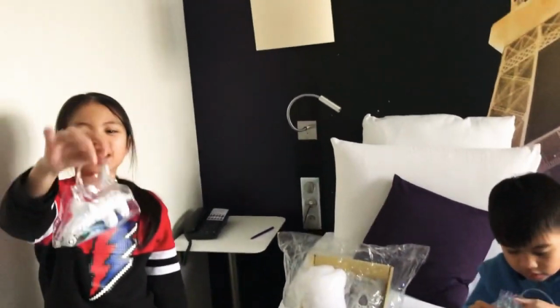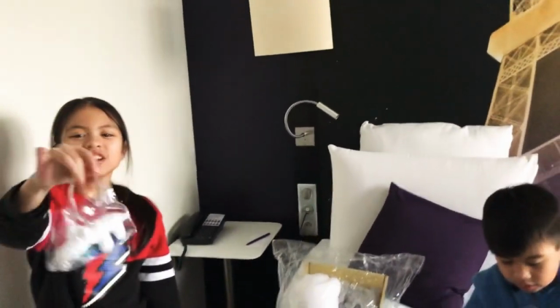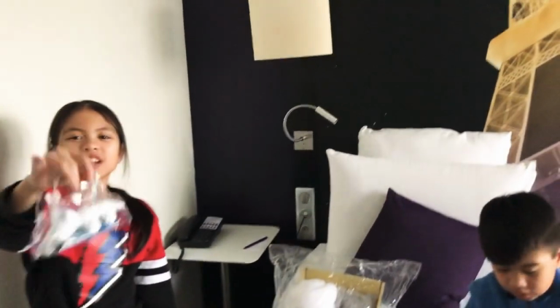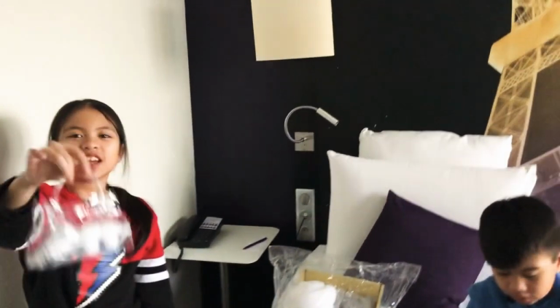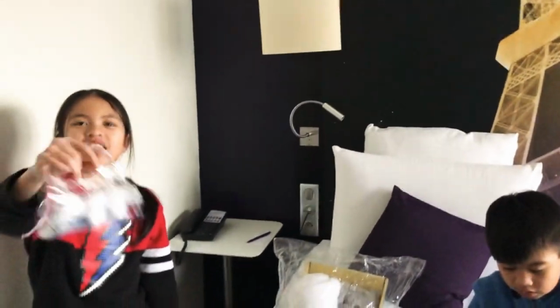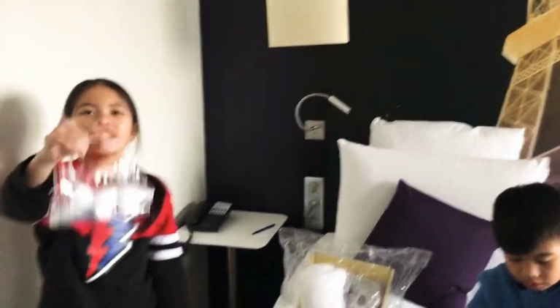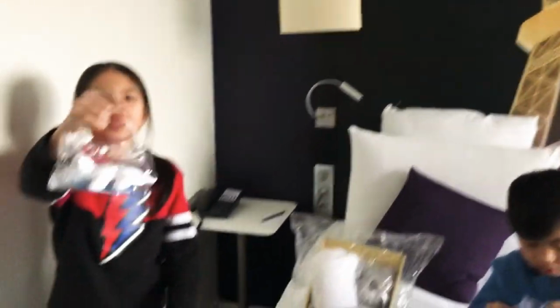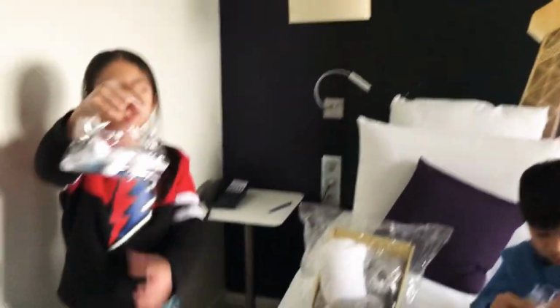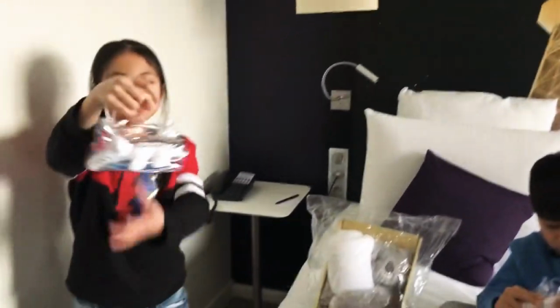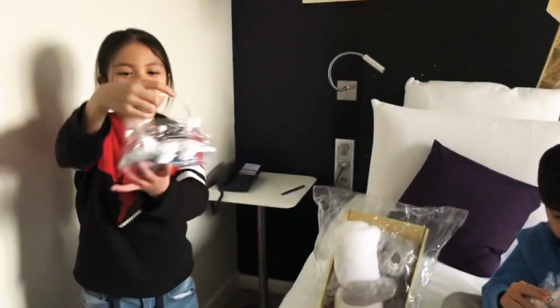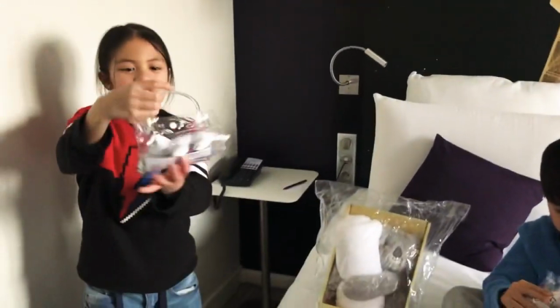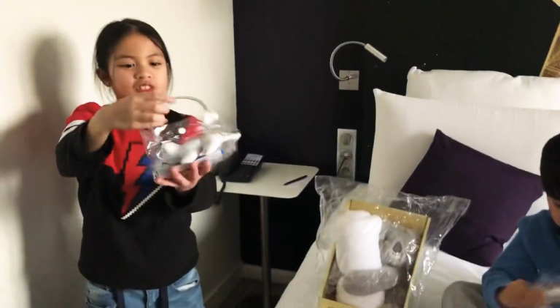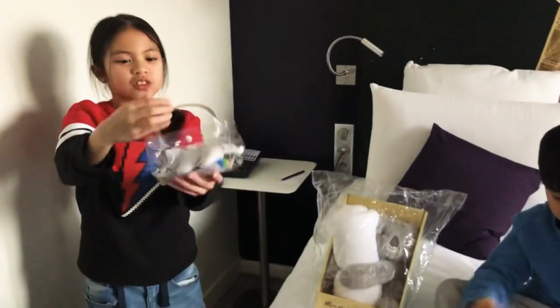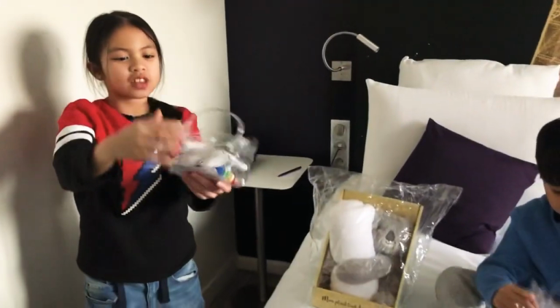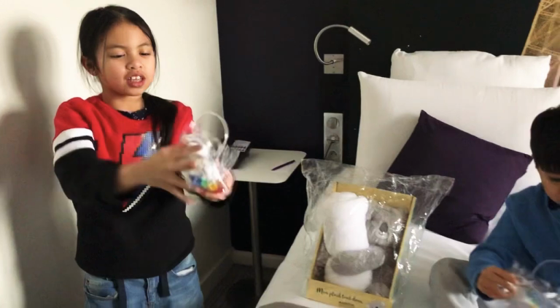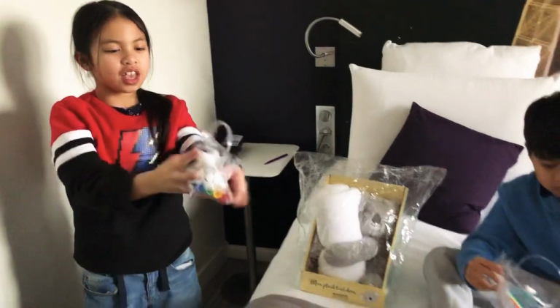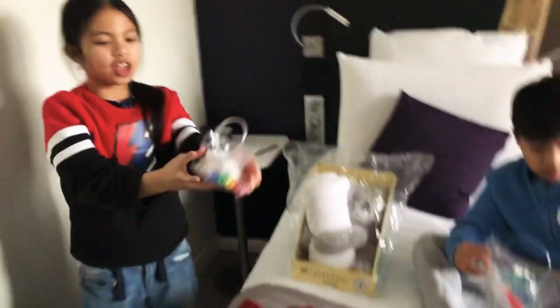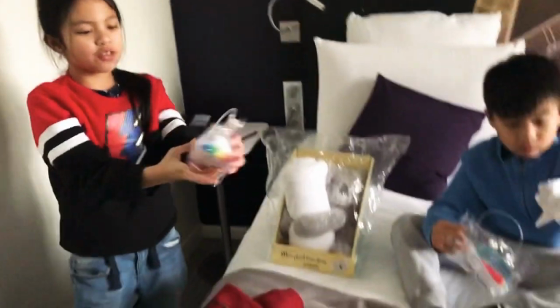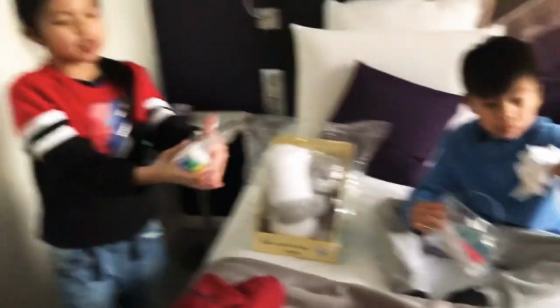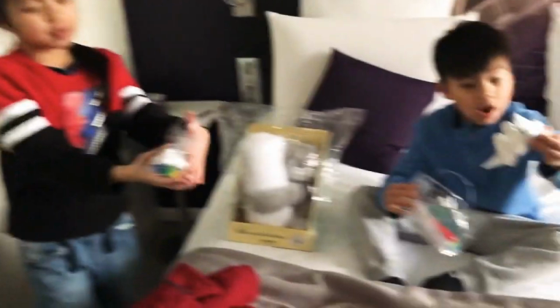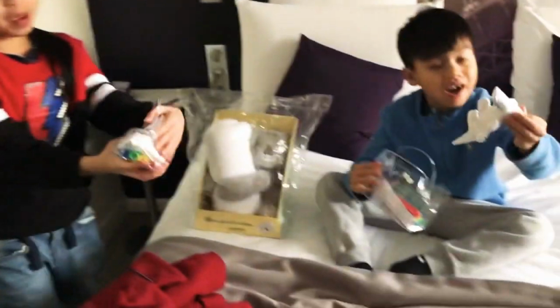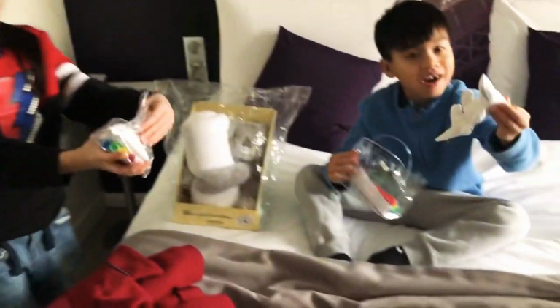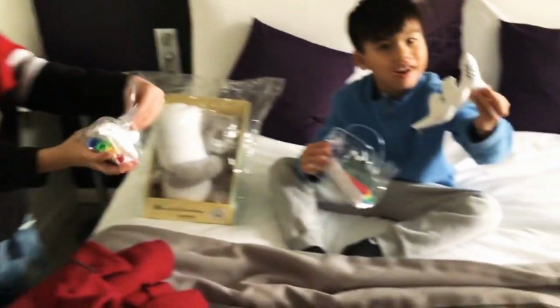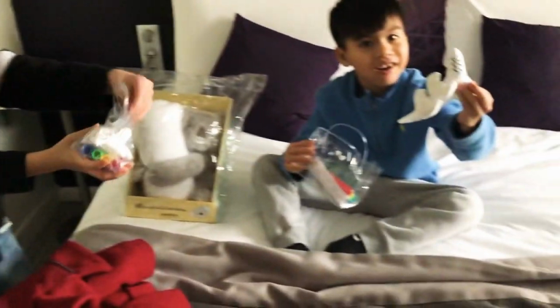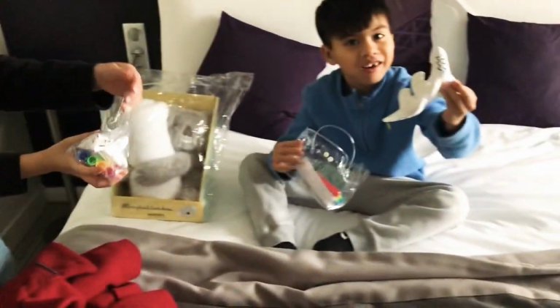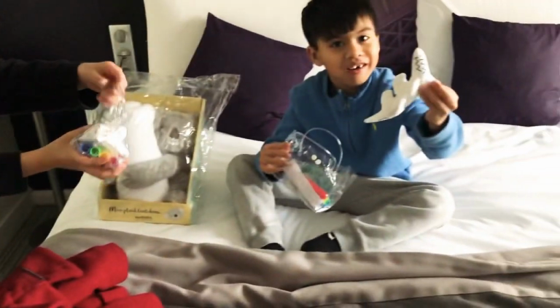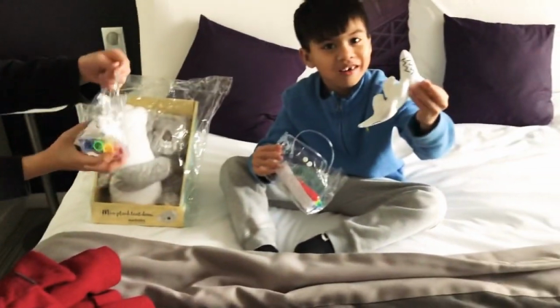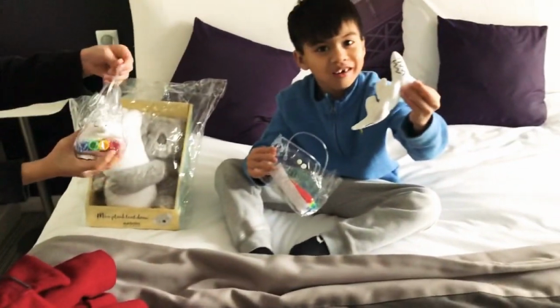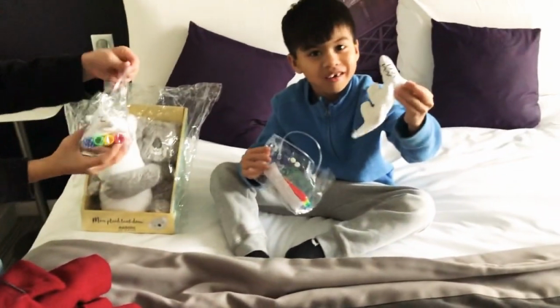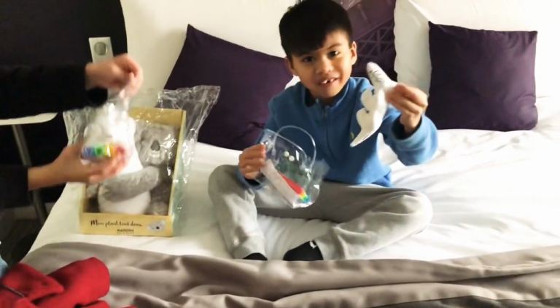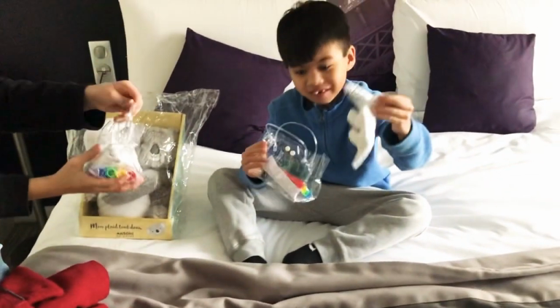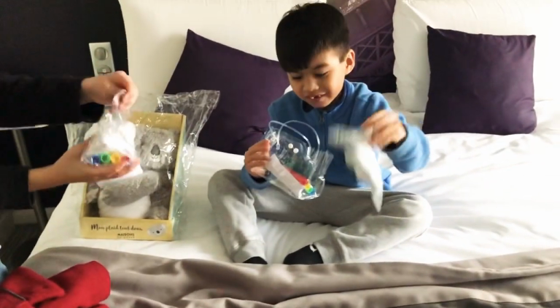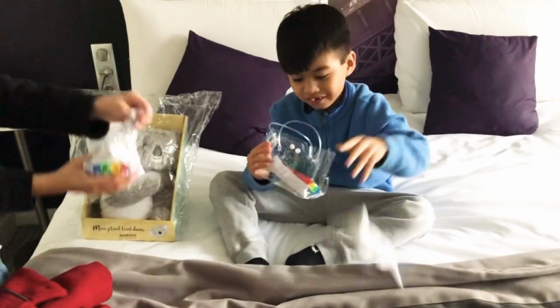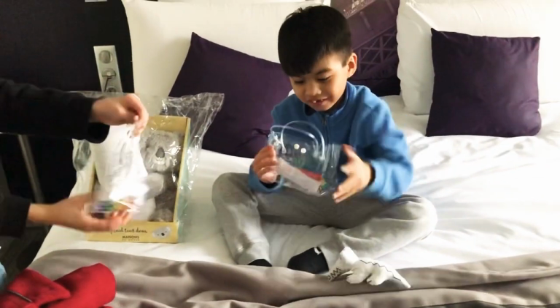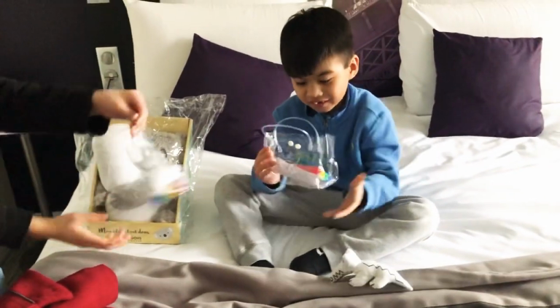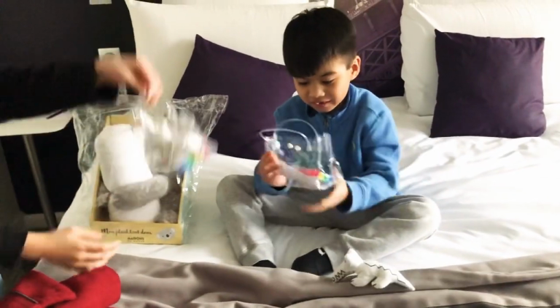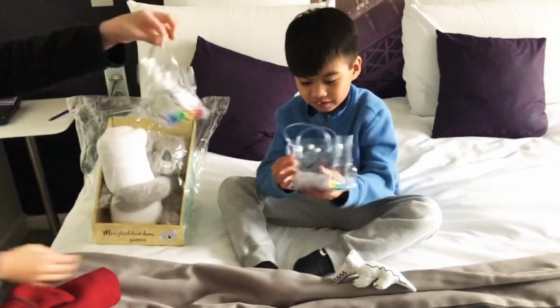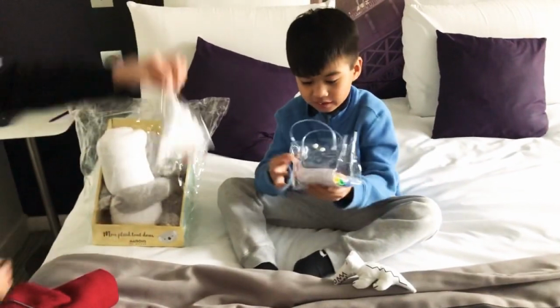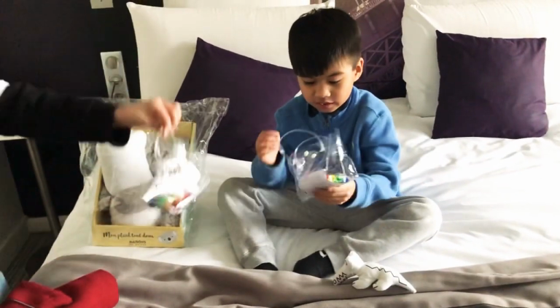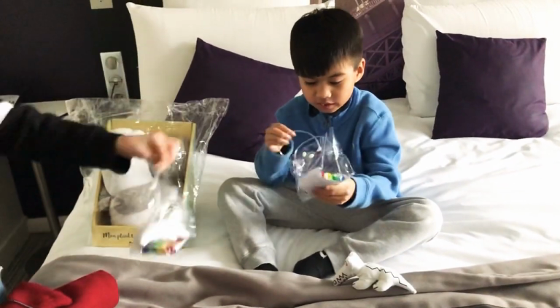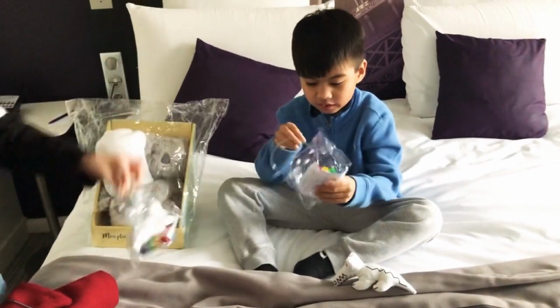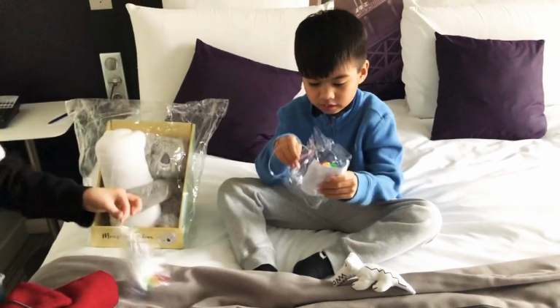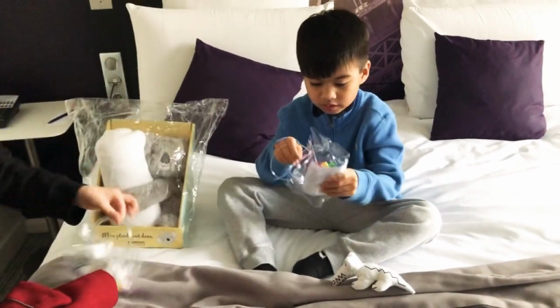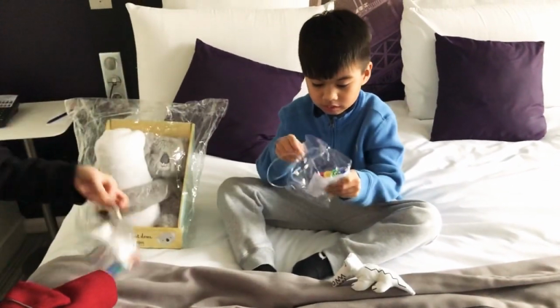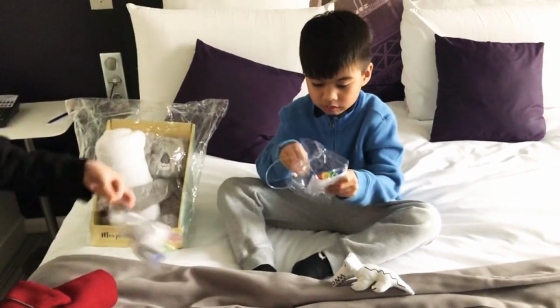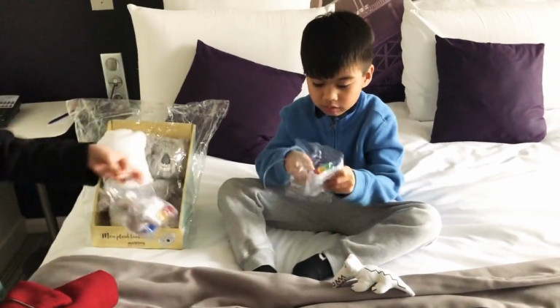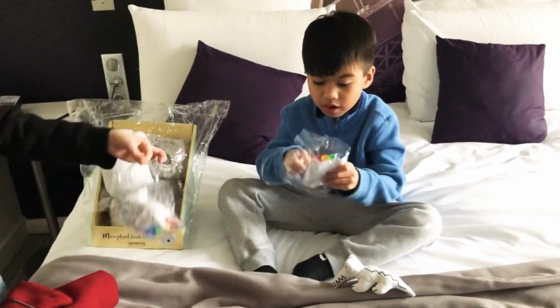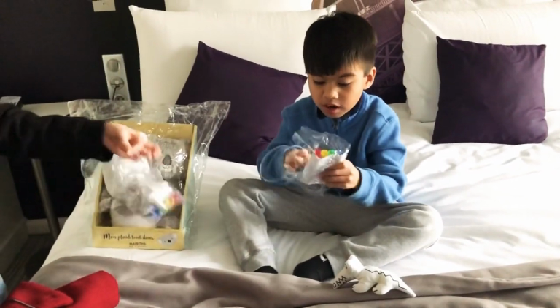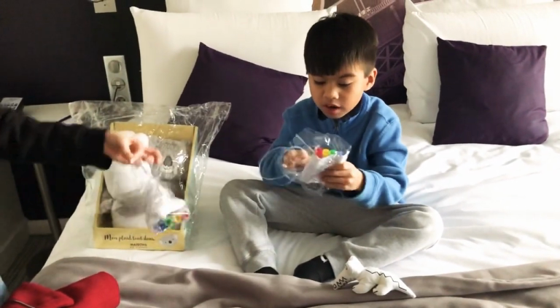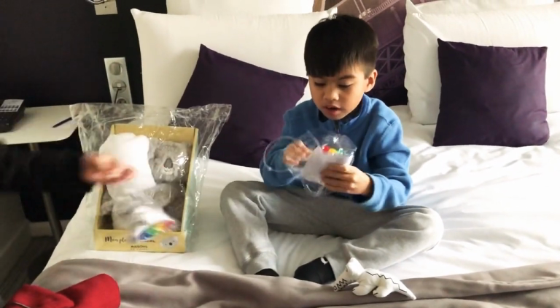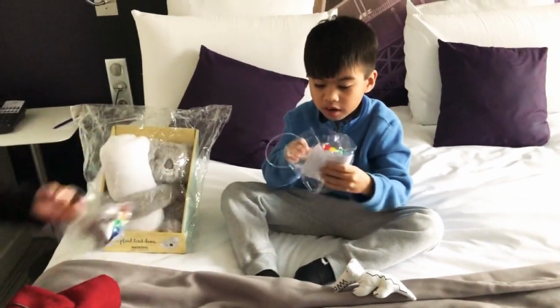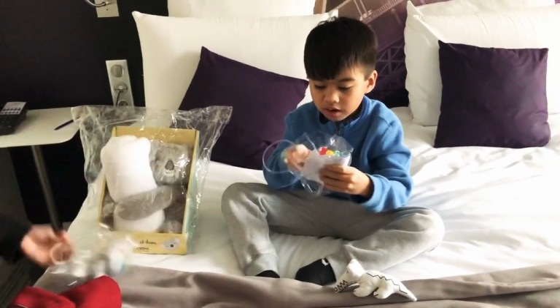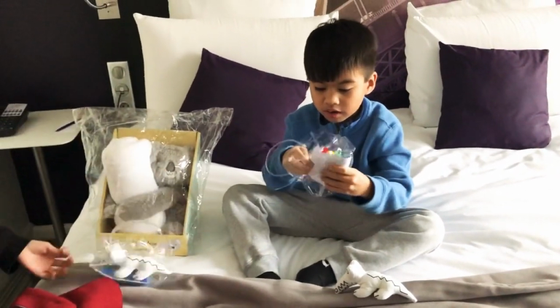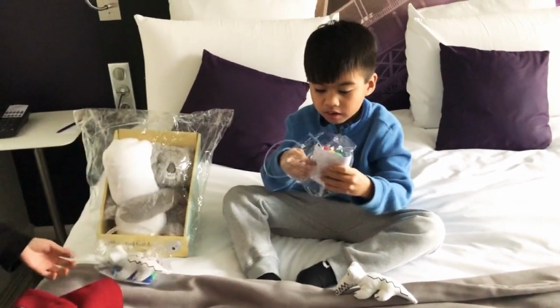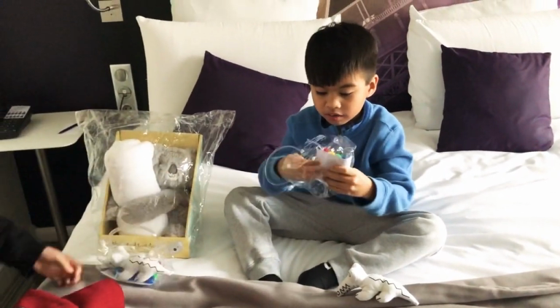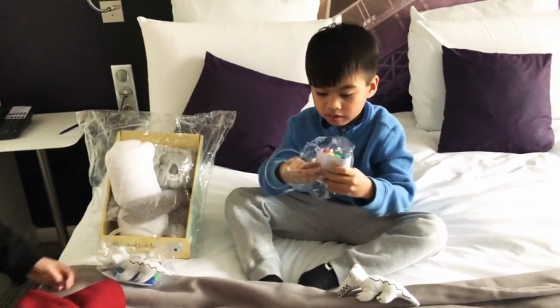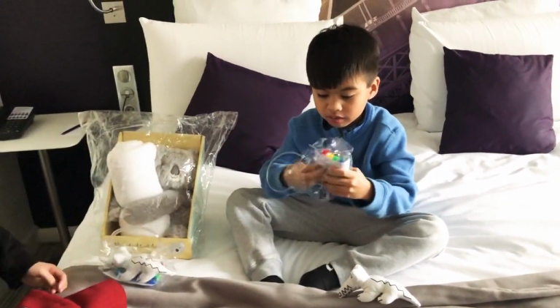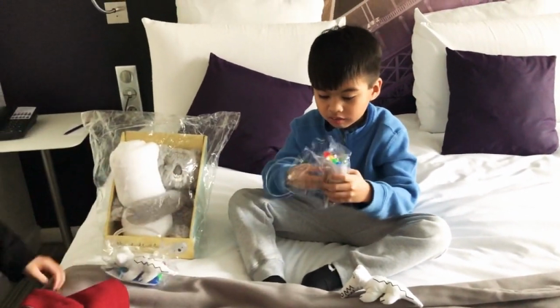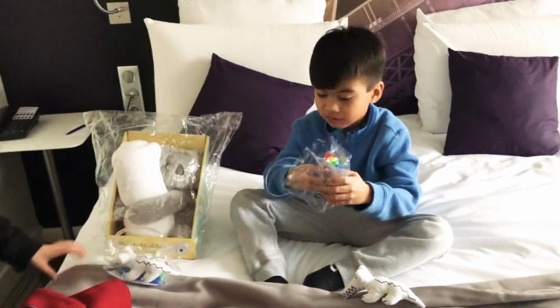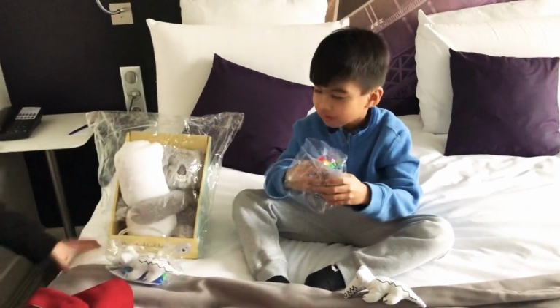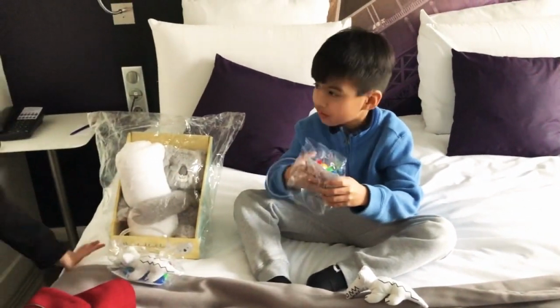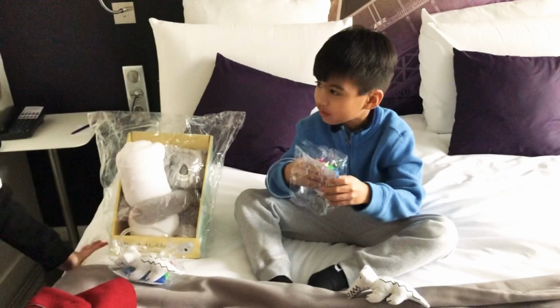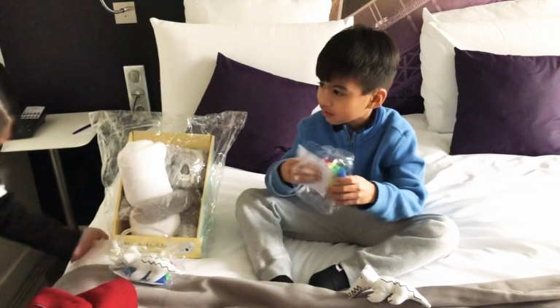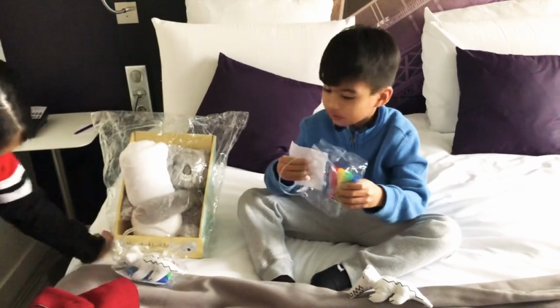And look, this is also the carrying bag of it. Look, it's like the carrying bag — it's the suitcase. Wow!